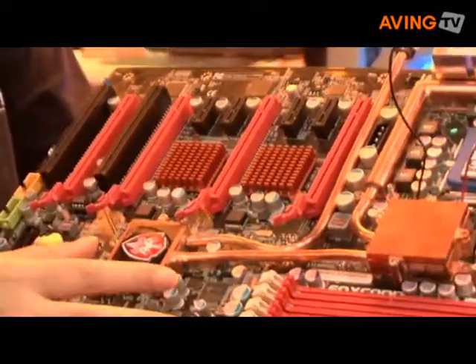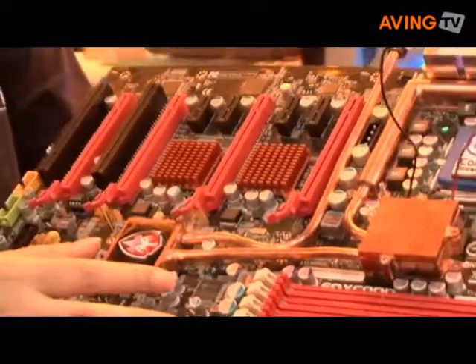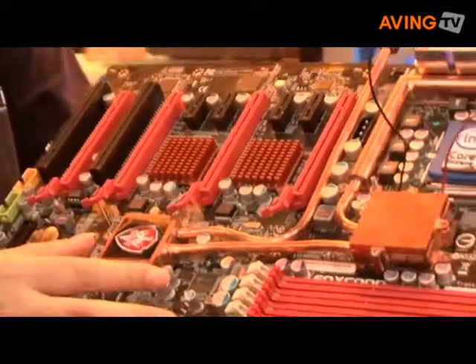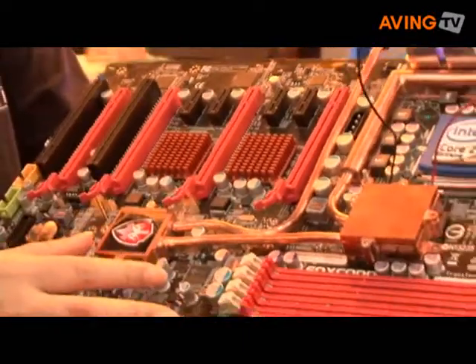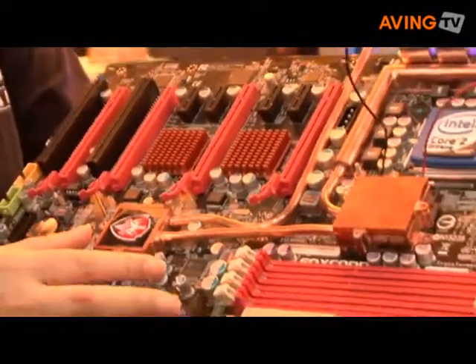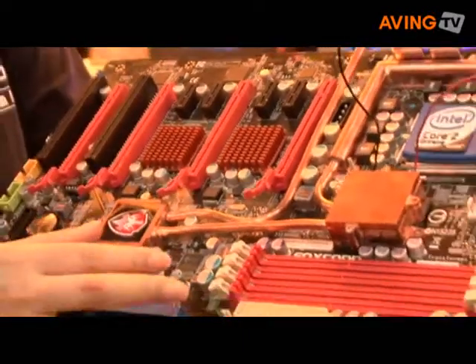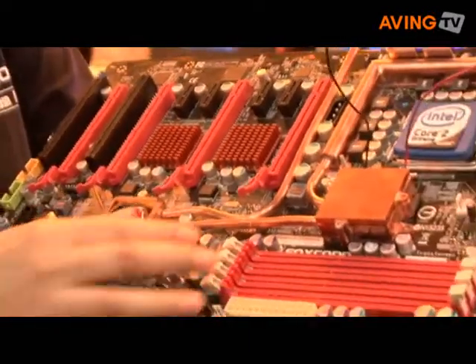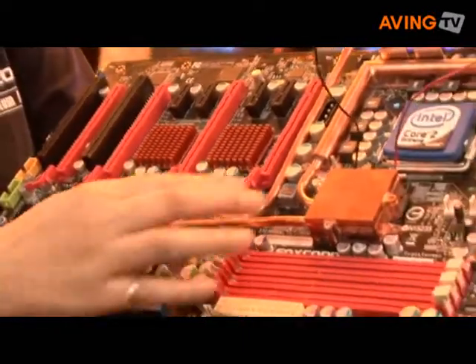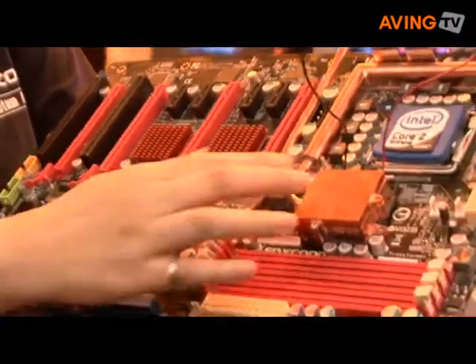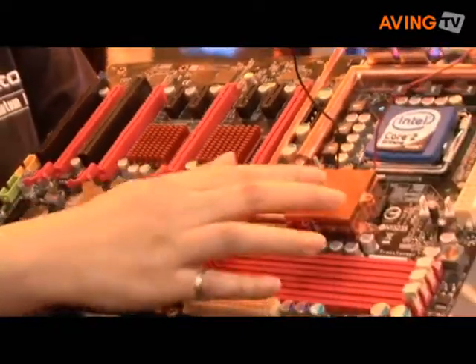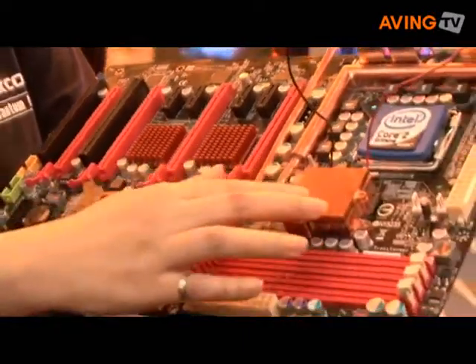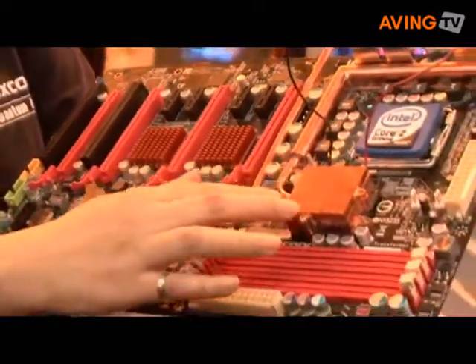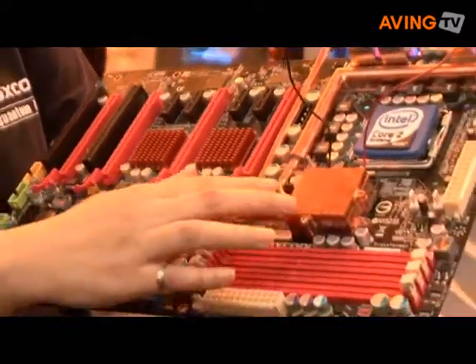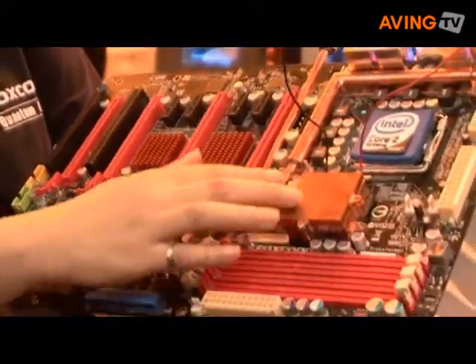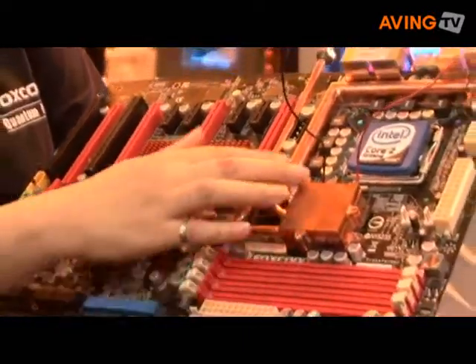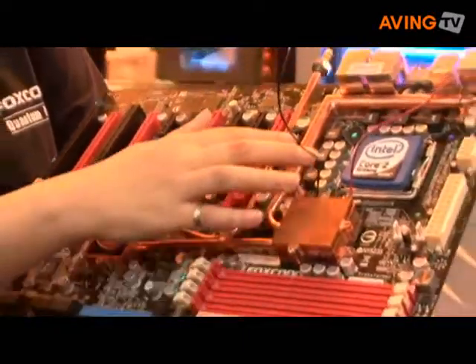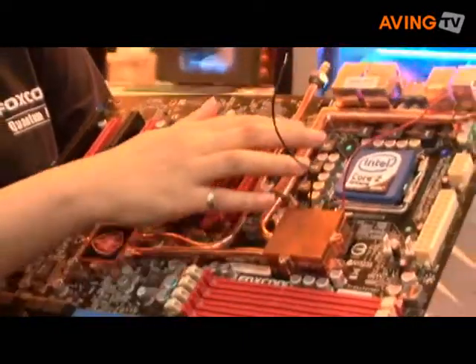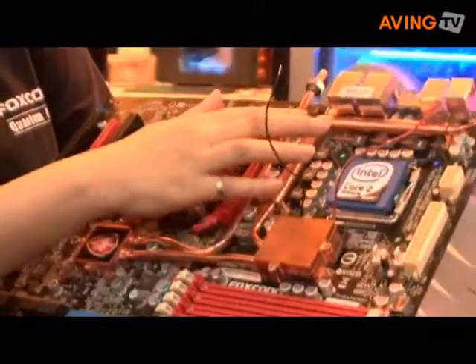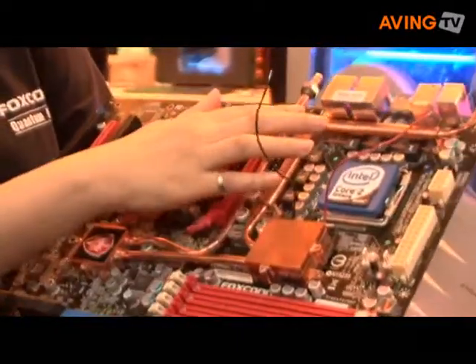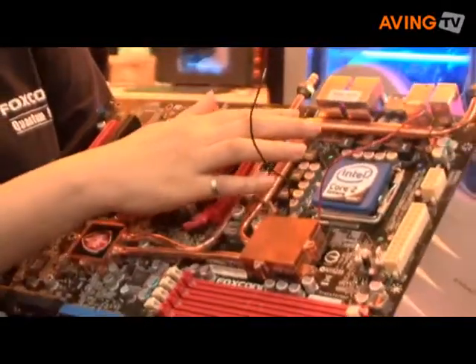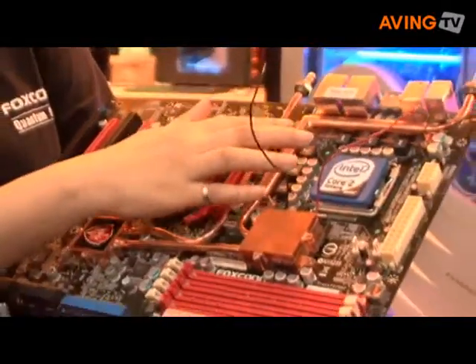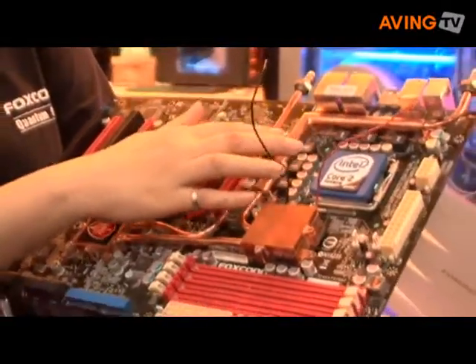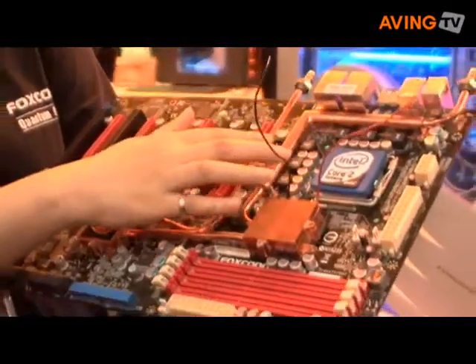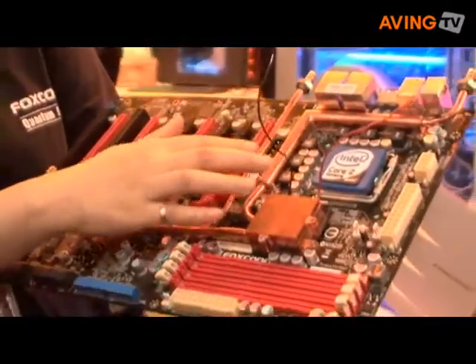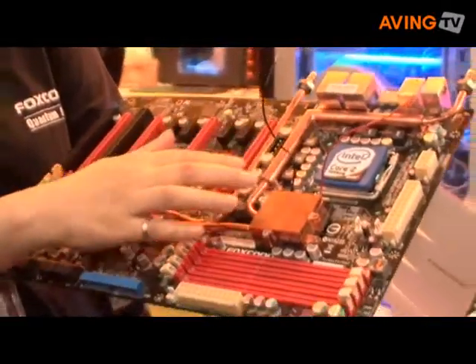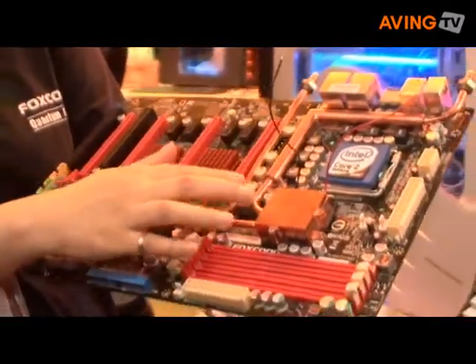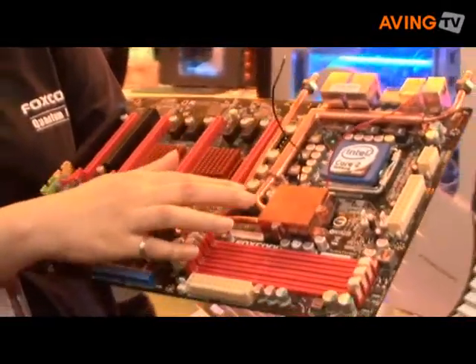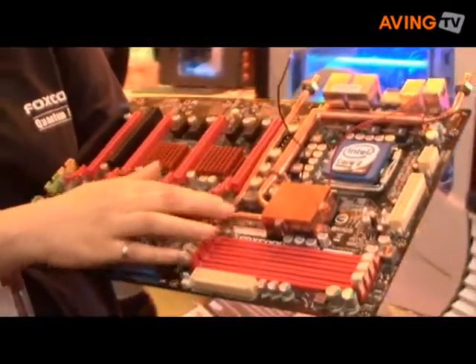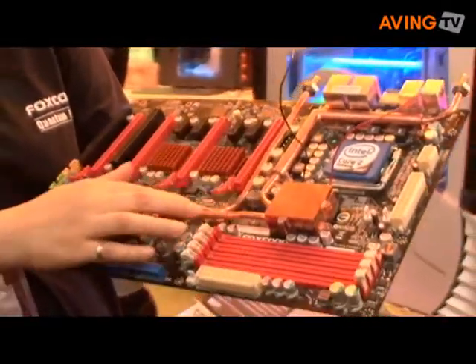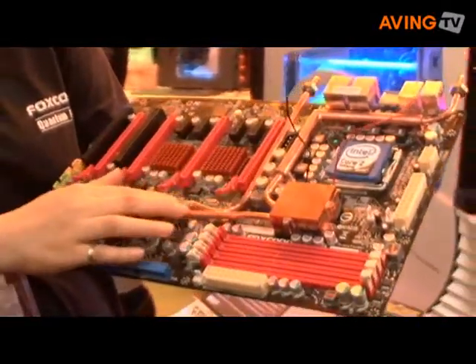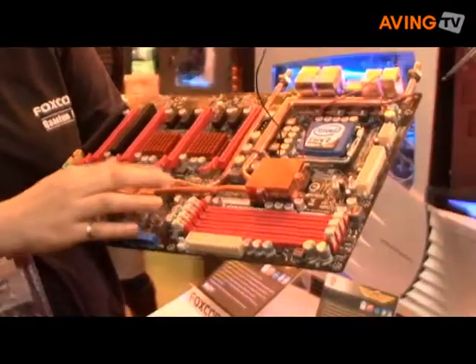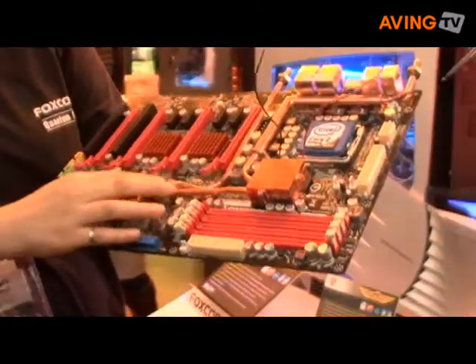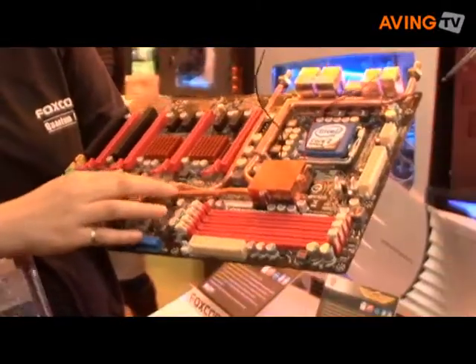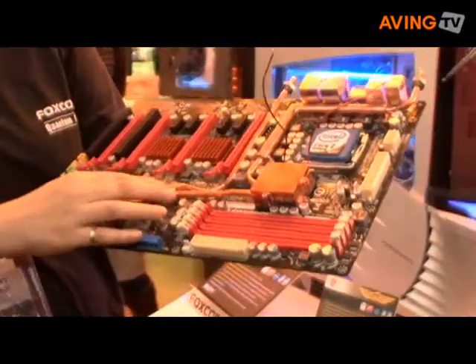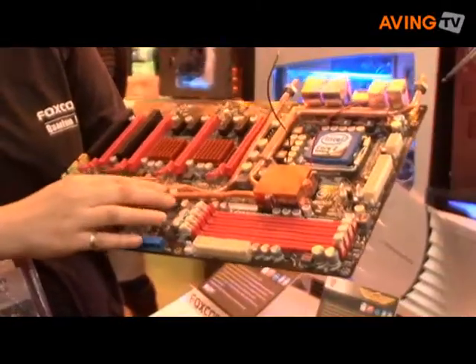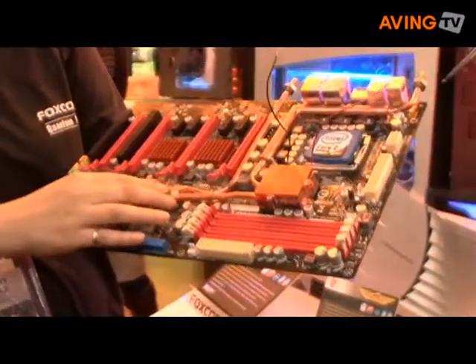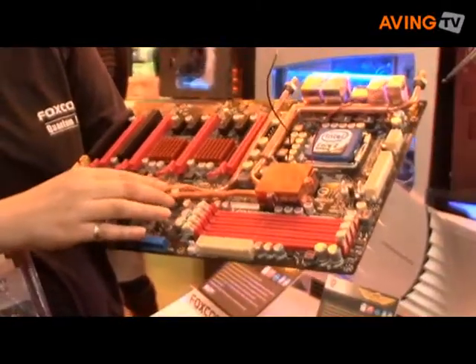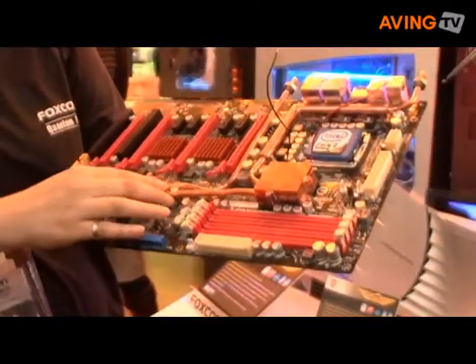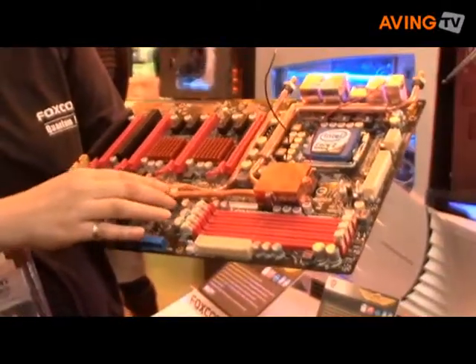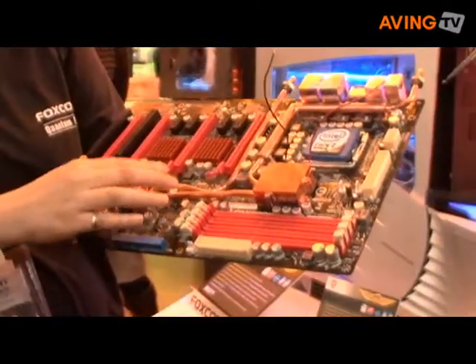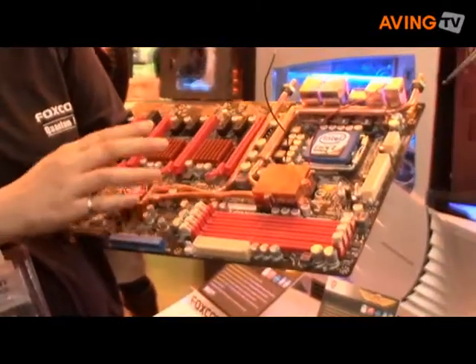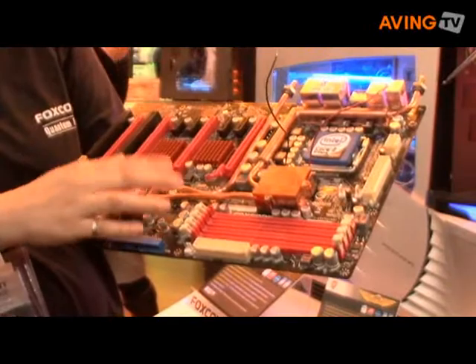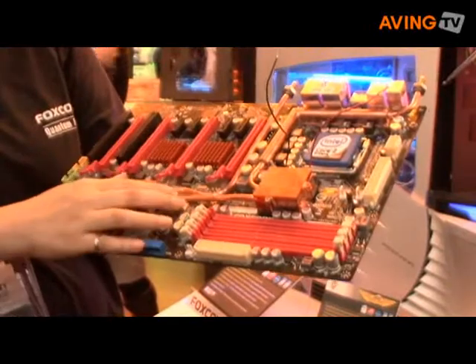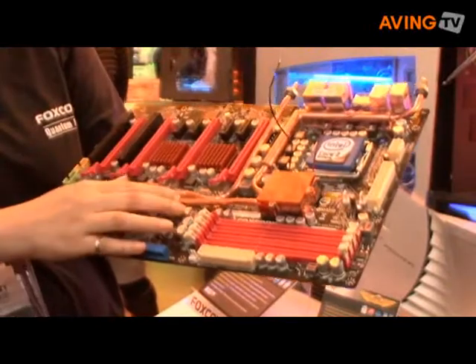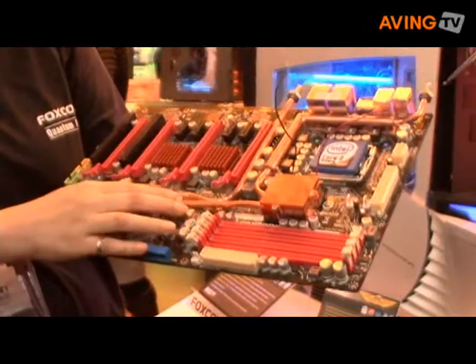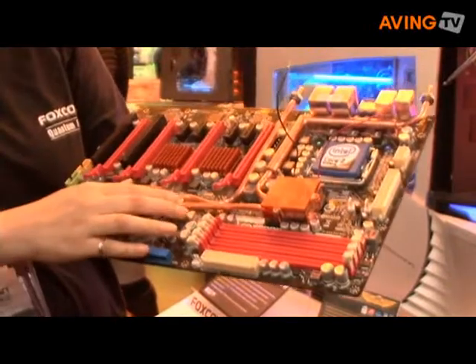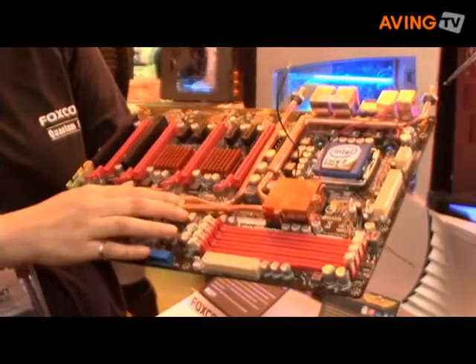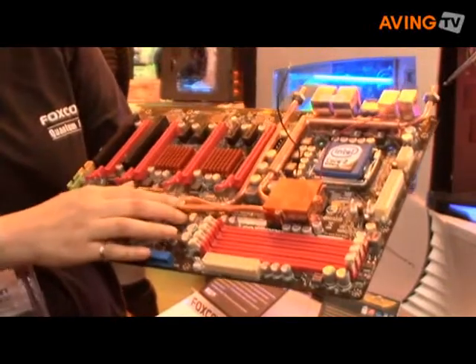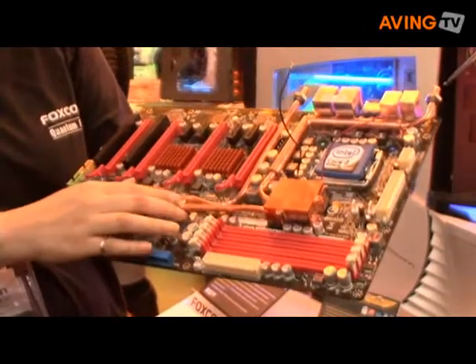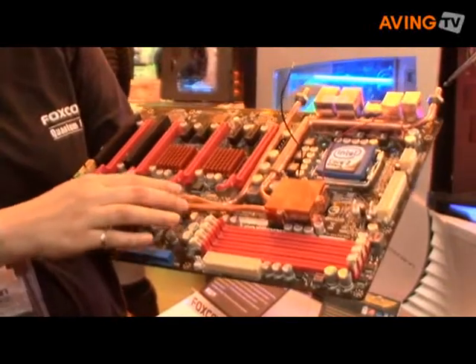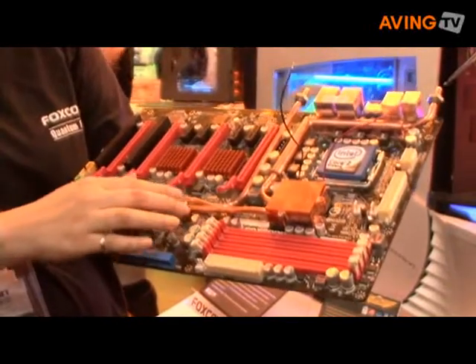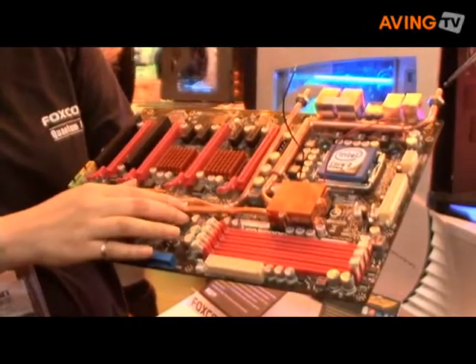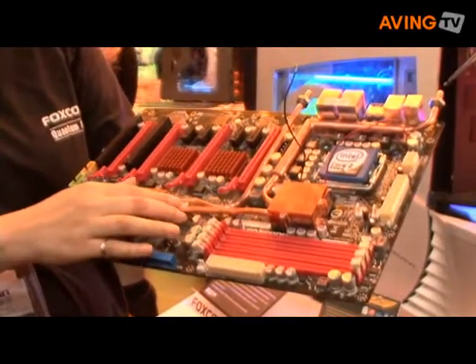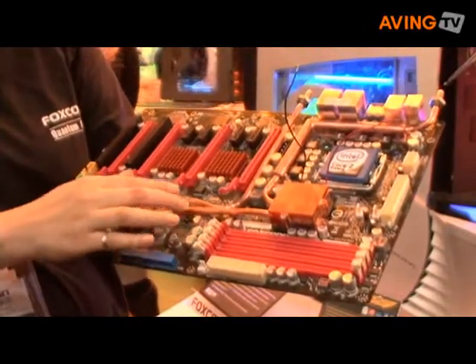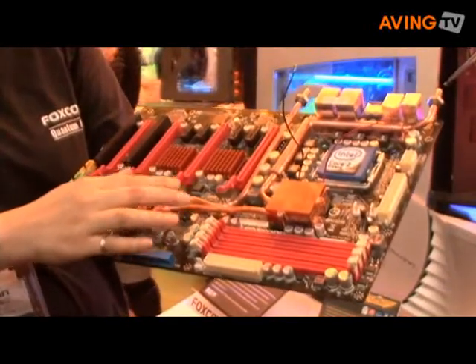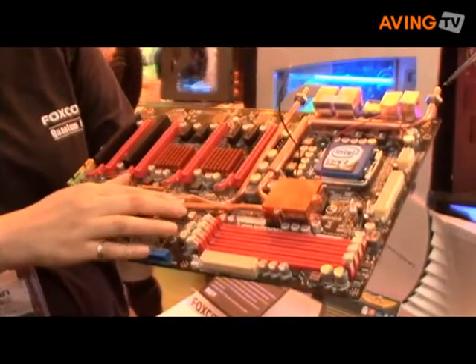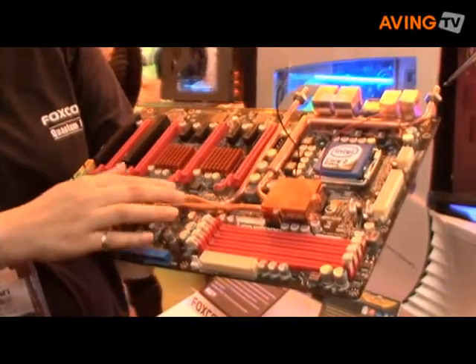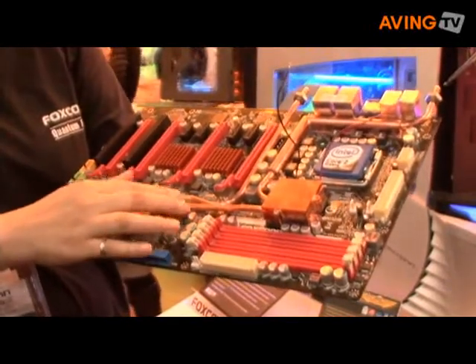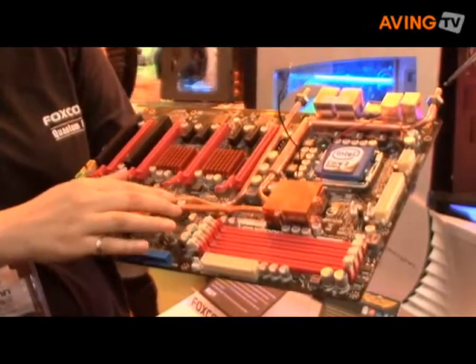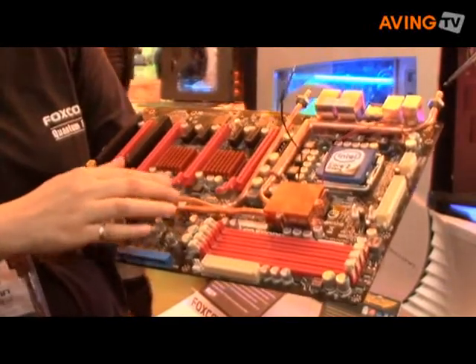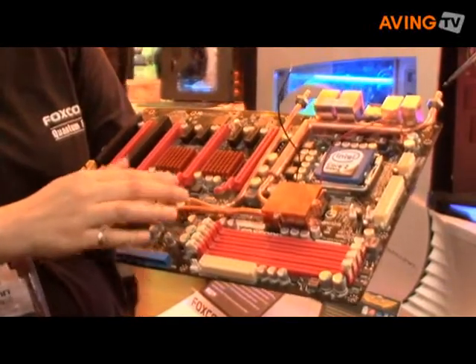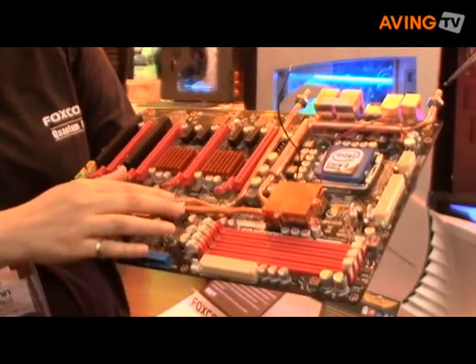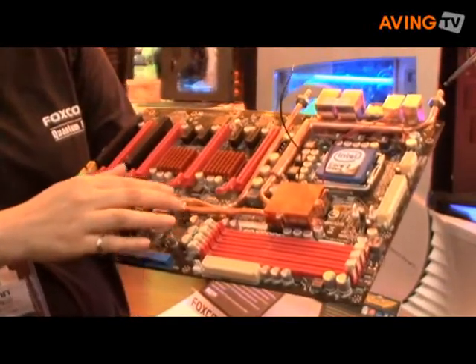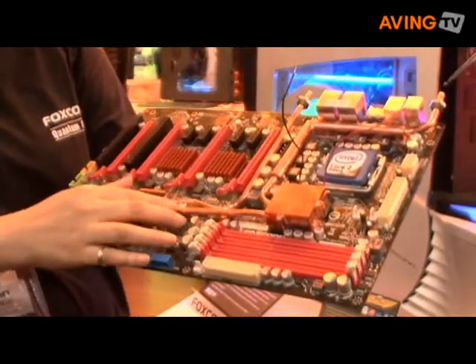And we use the water cooling system, which can reduce noise and improve the performance.